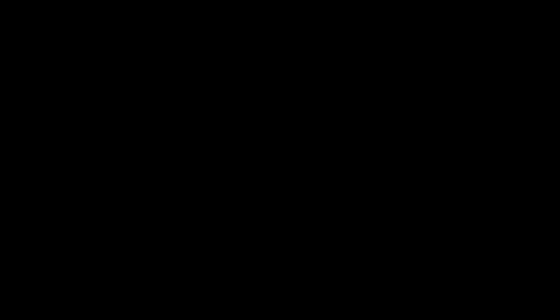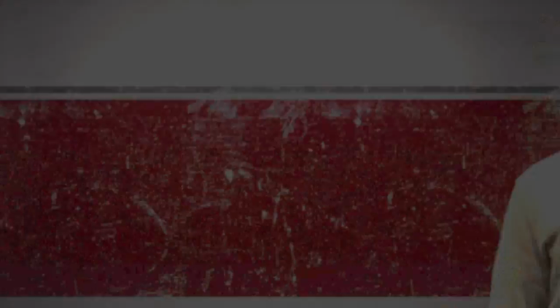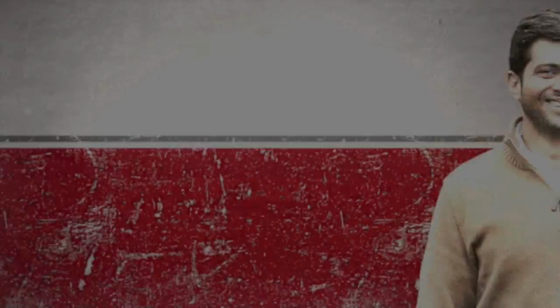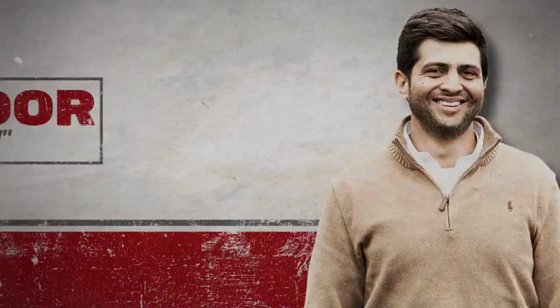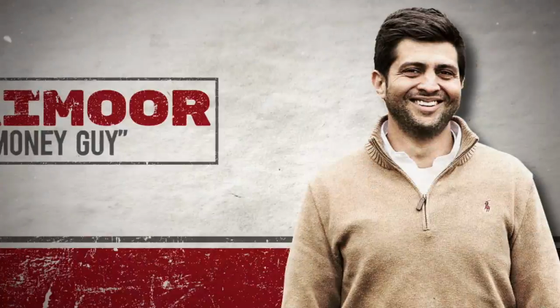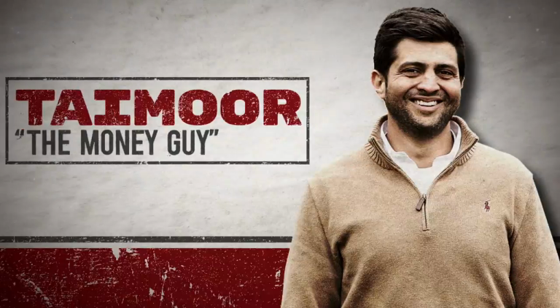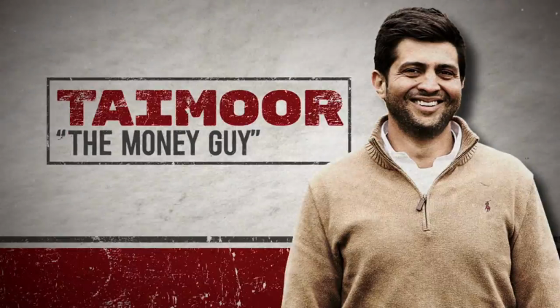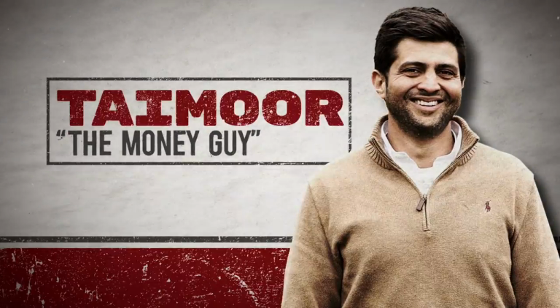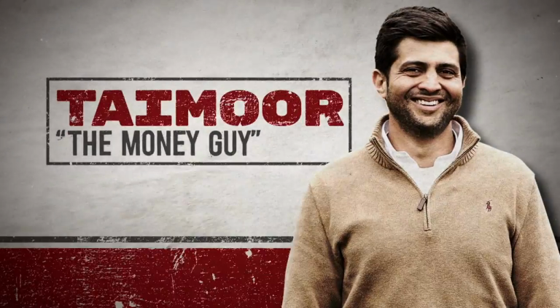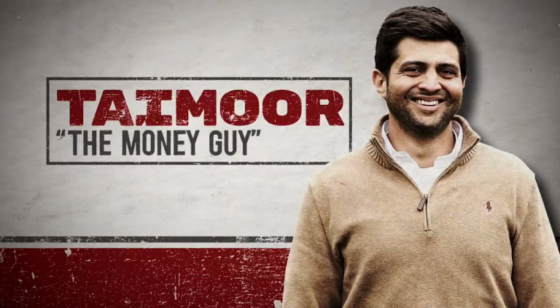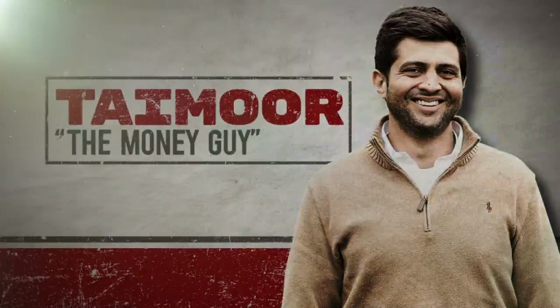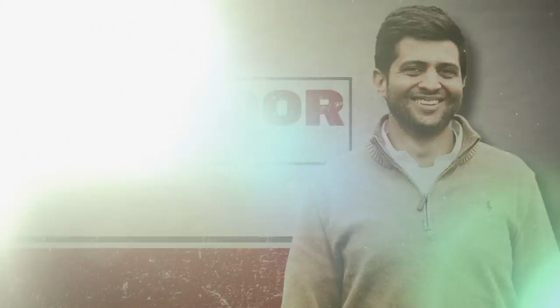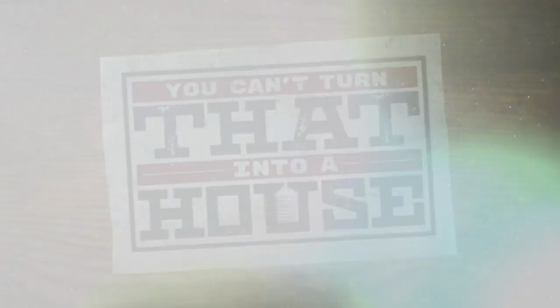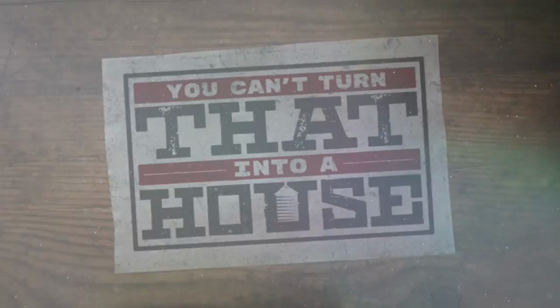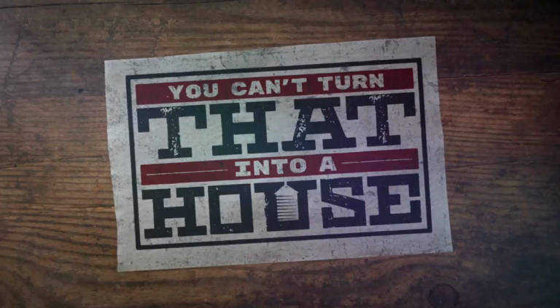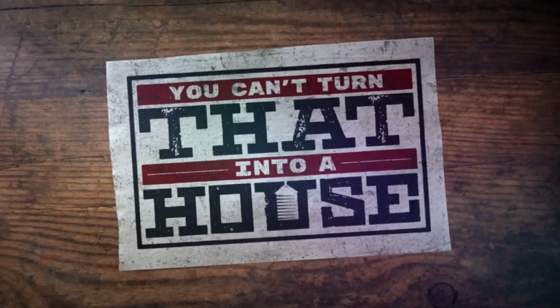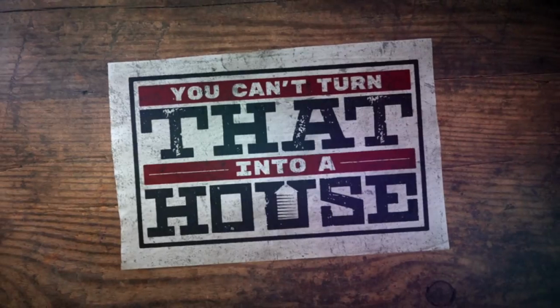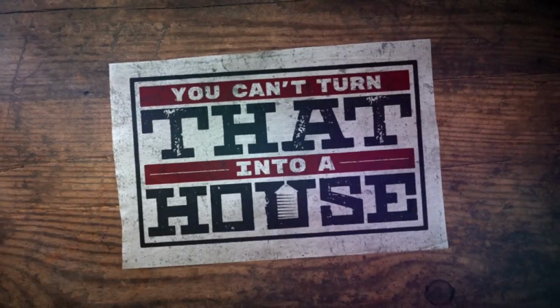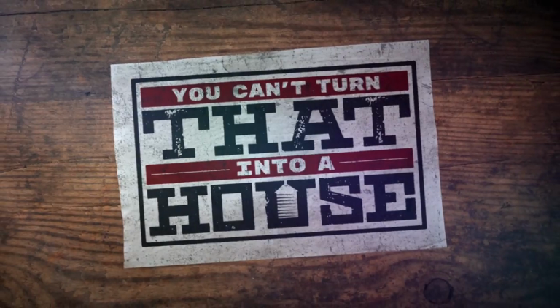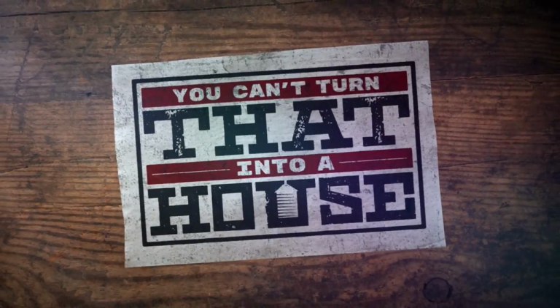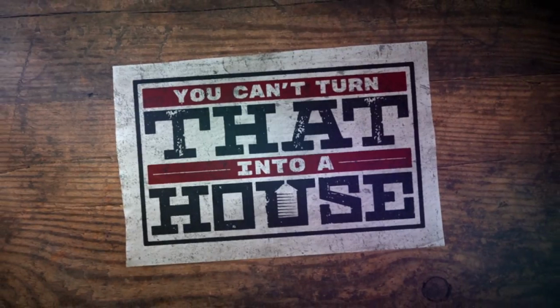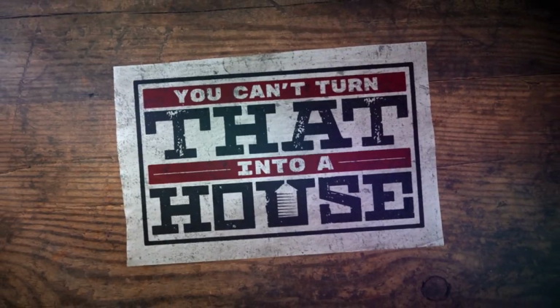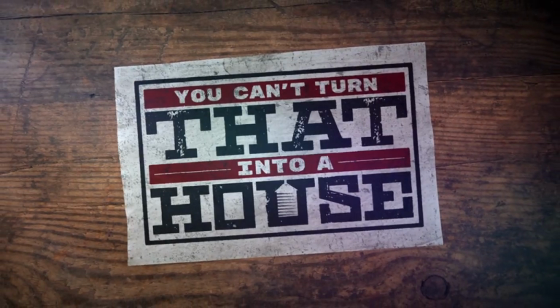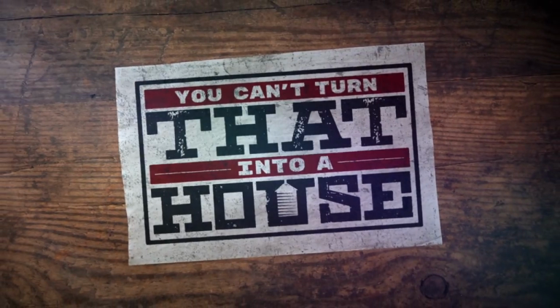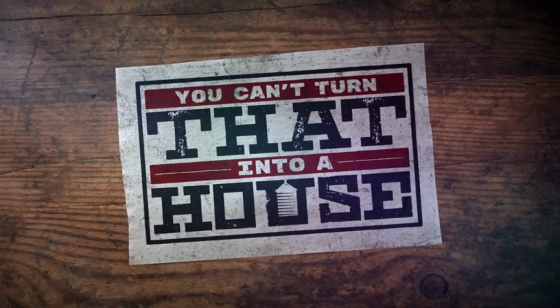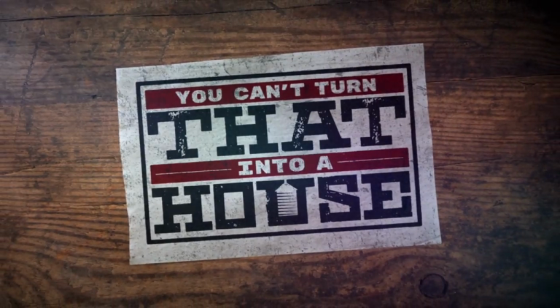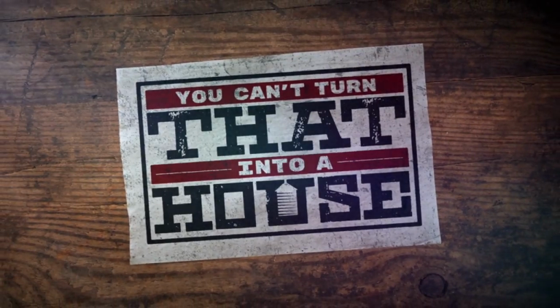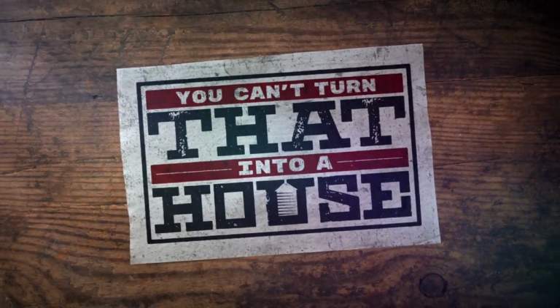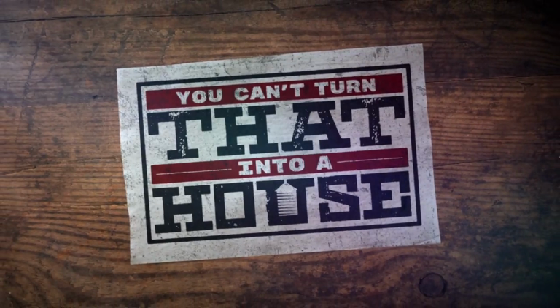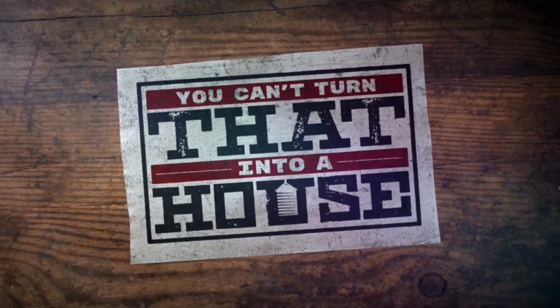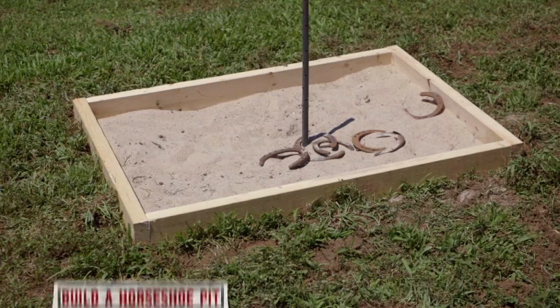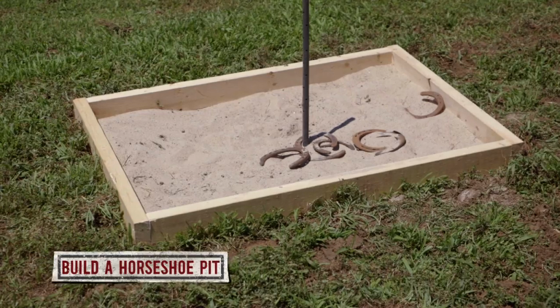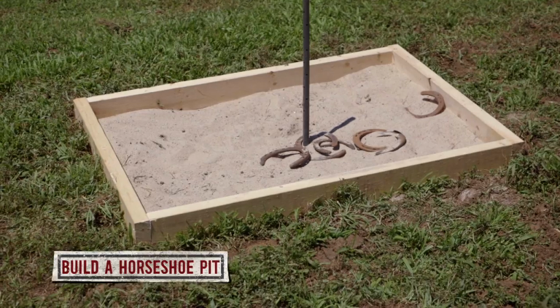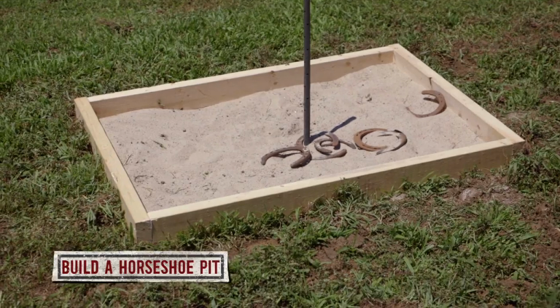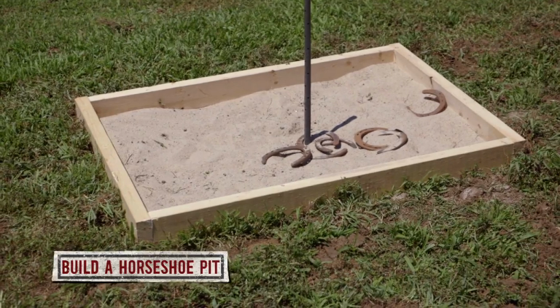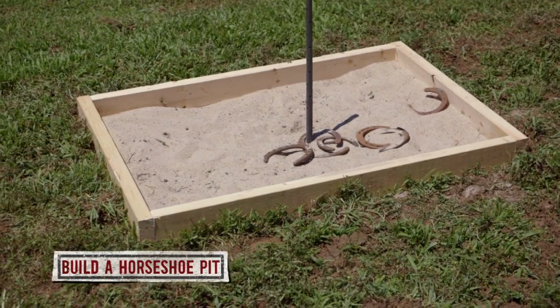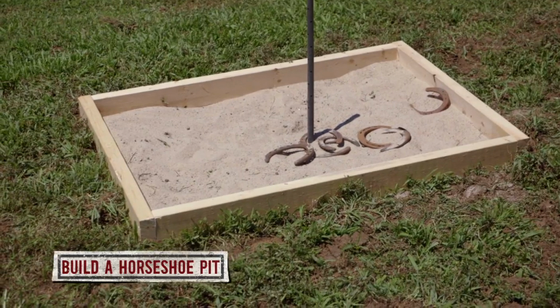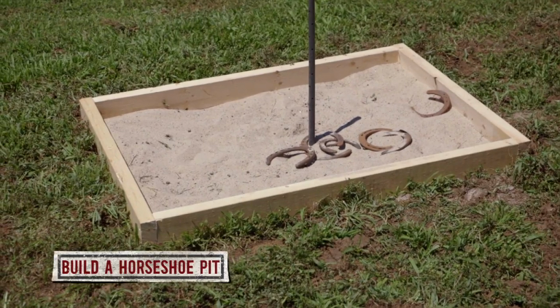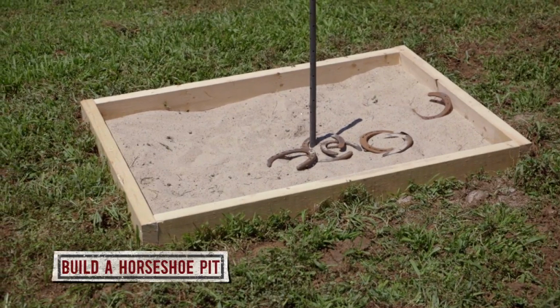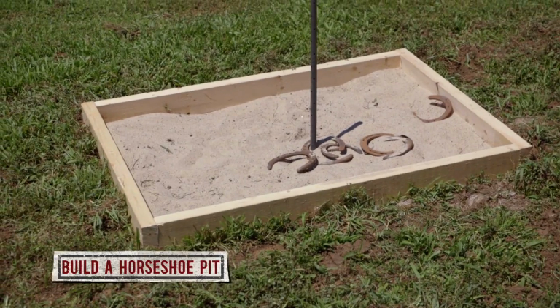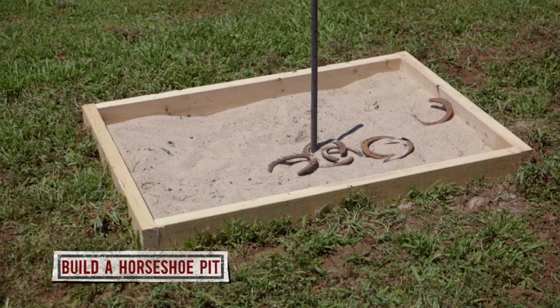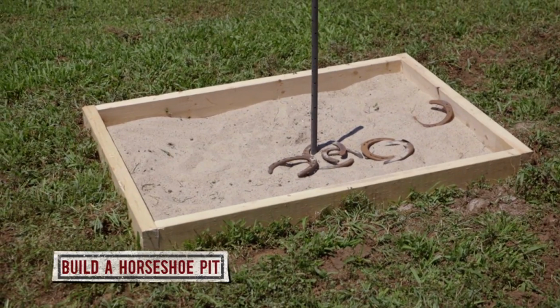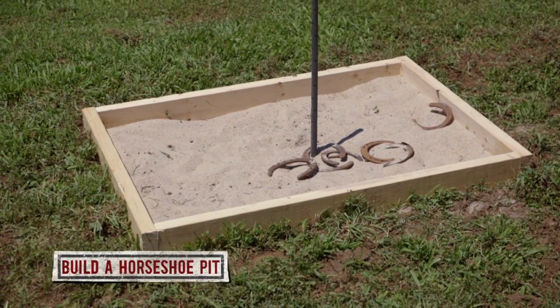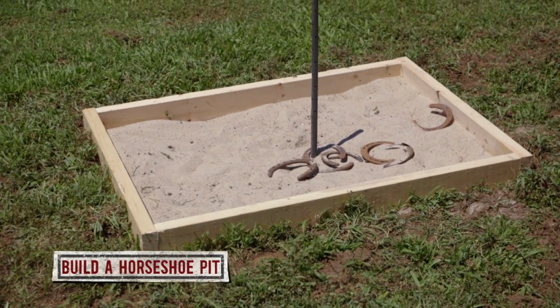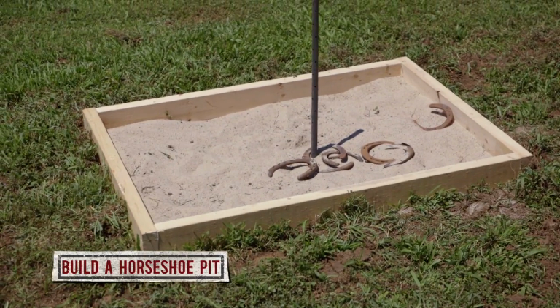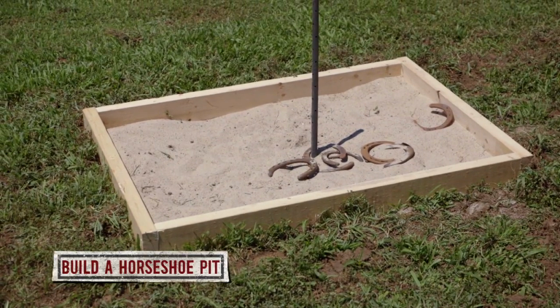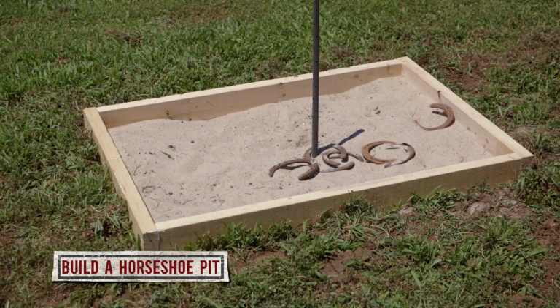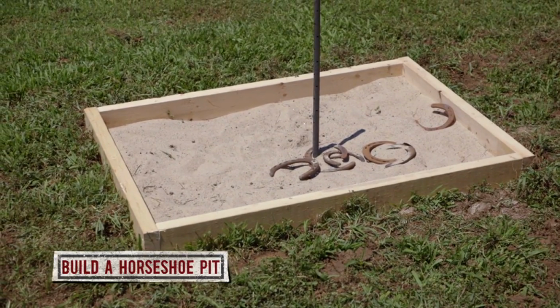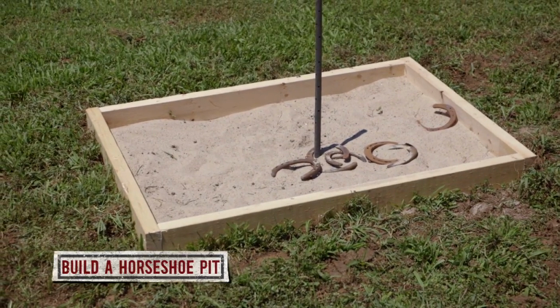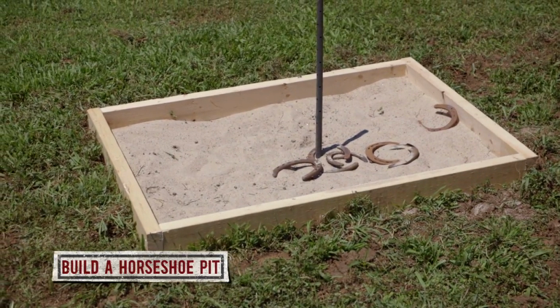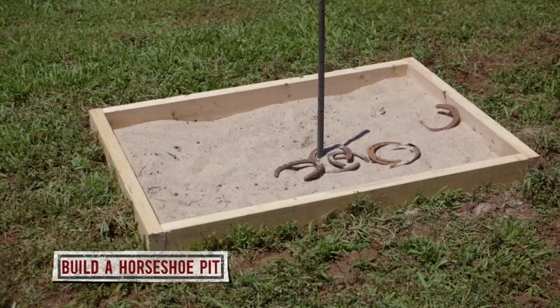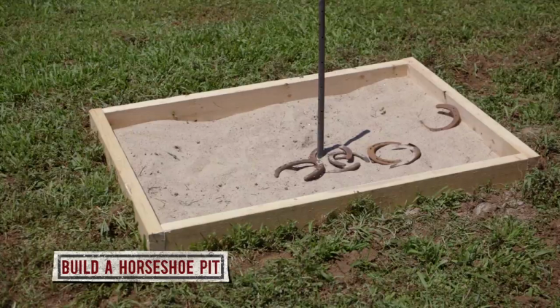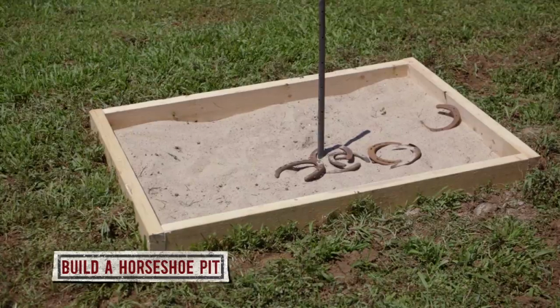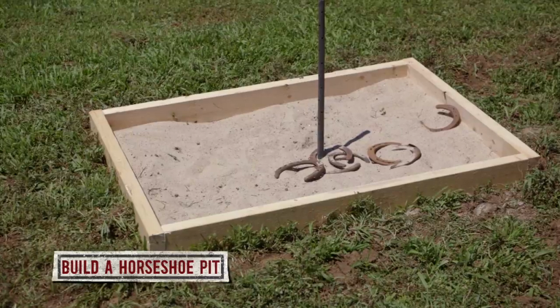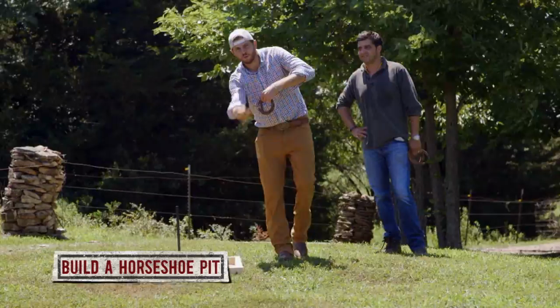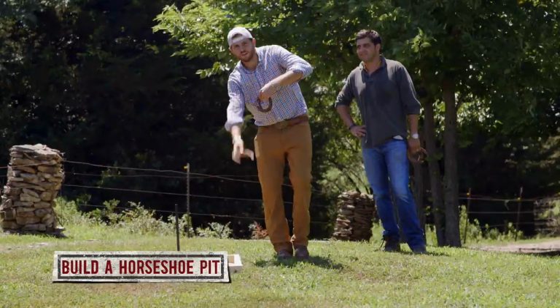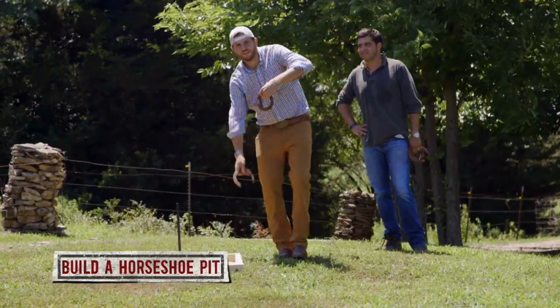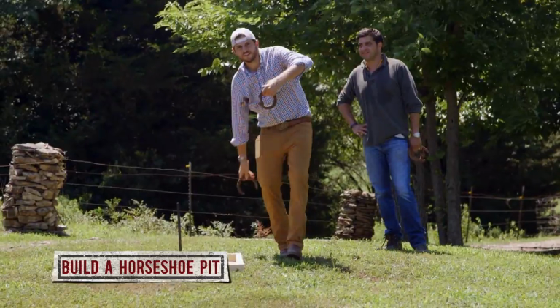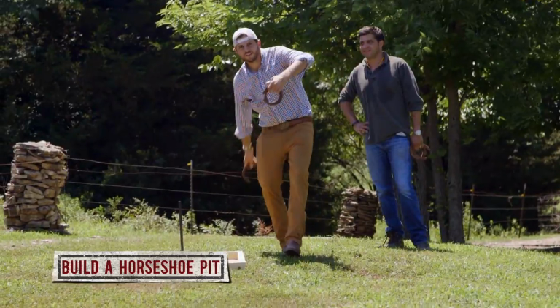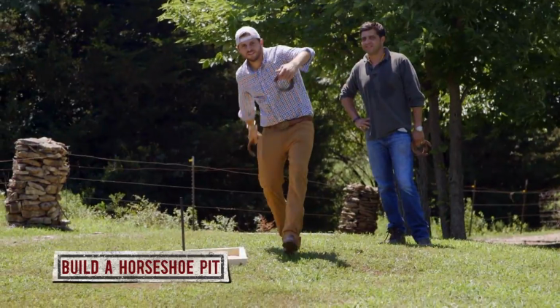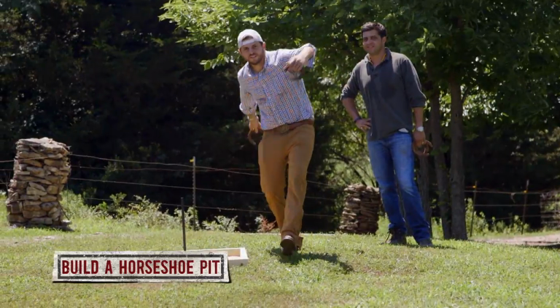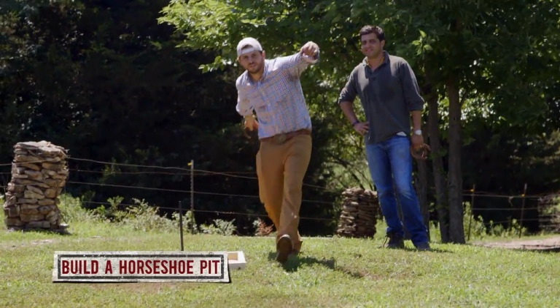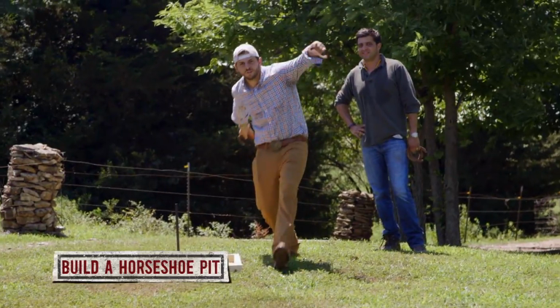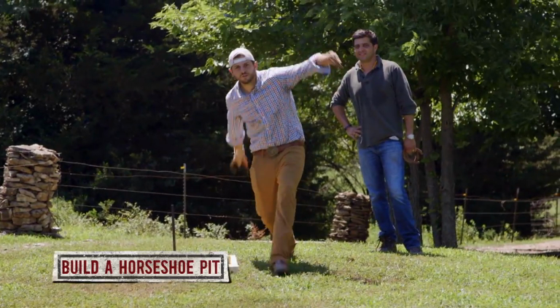Hi, I'm Tim Warp from You Can't Turn That Into a House. Here are some tips on how to build a horseshoe pit the whole family can enjoy.